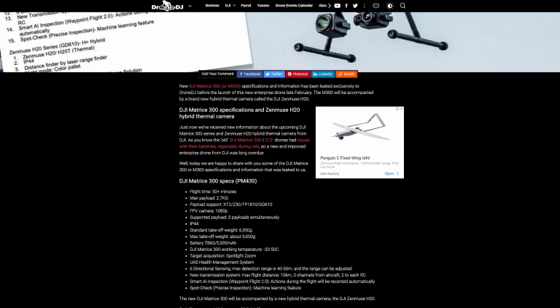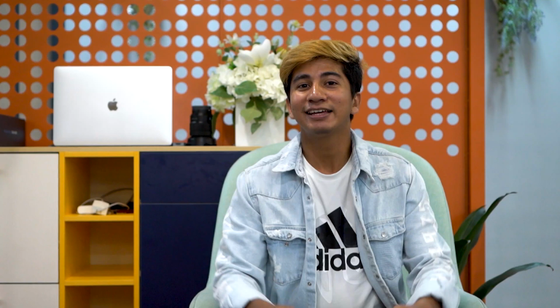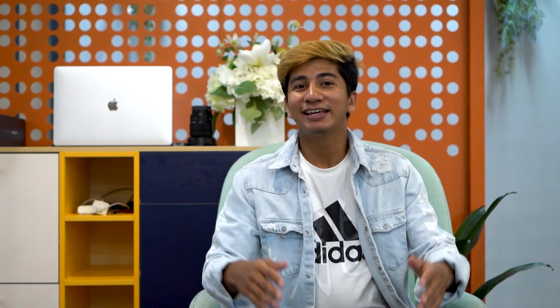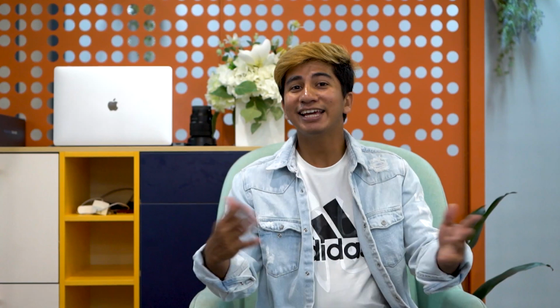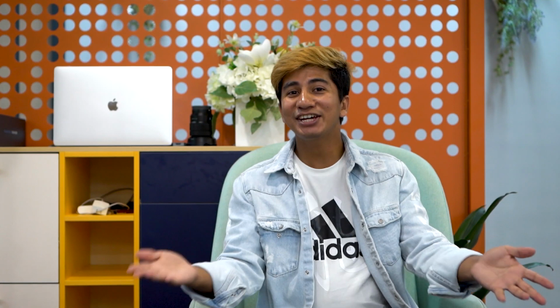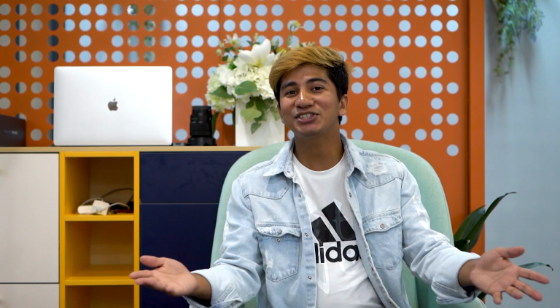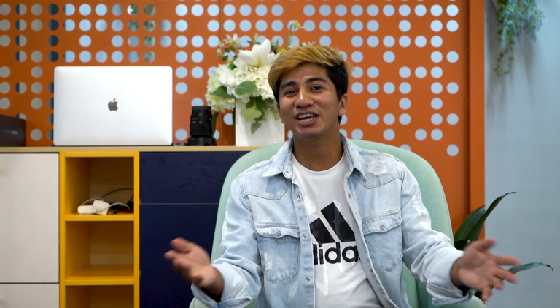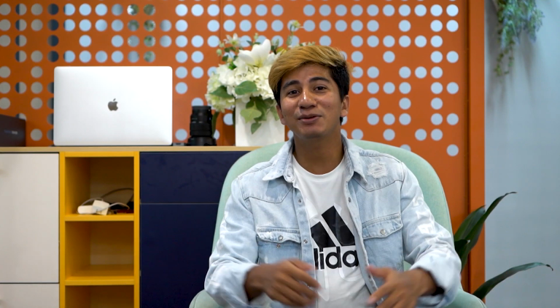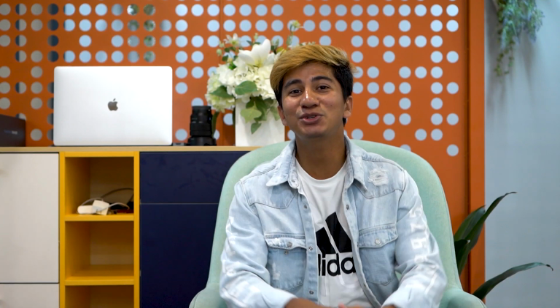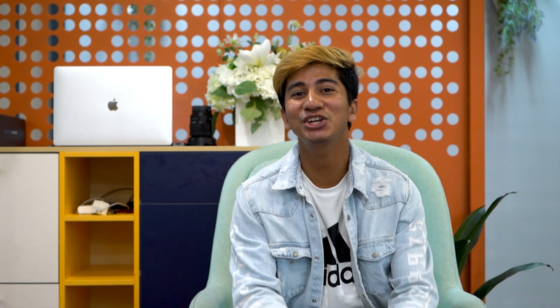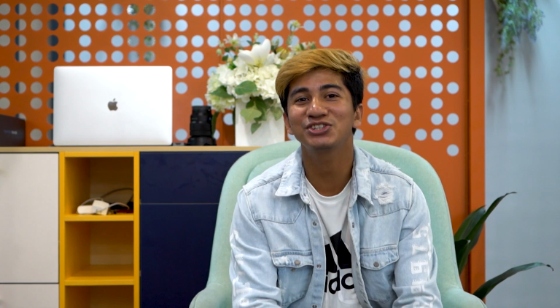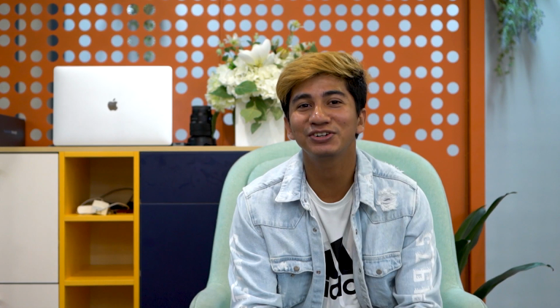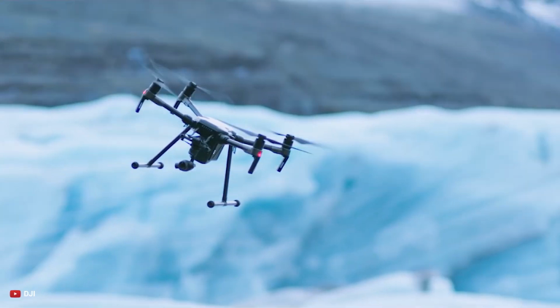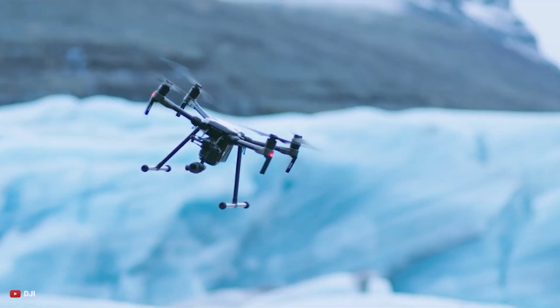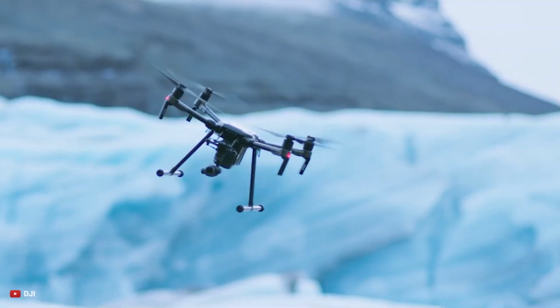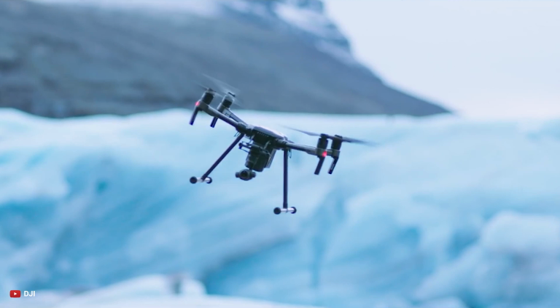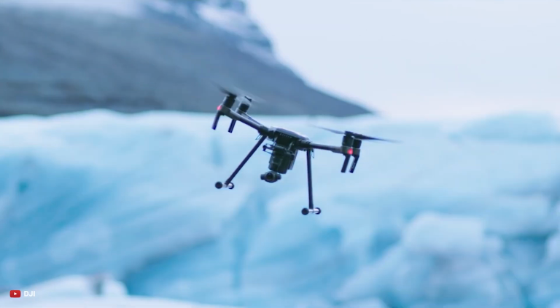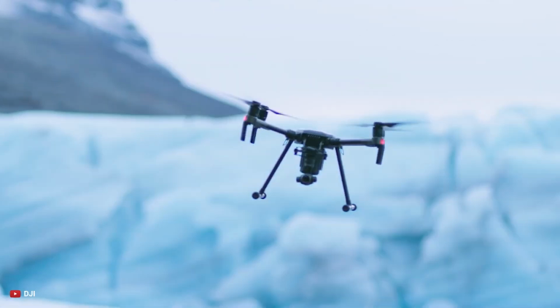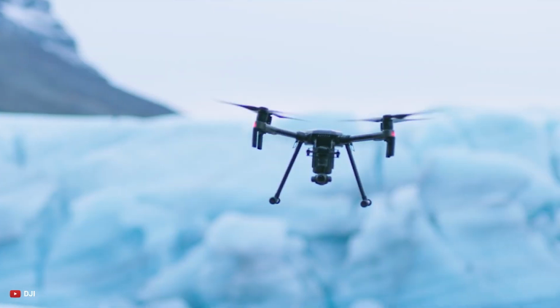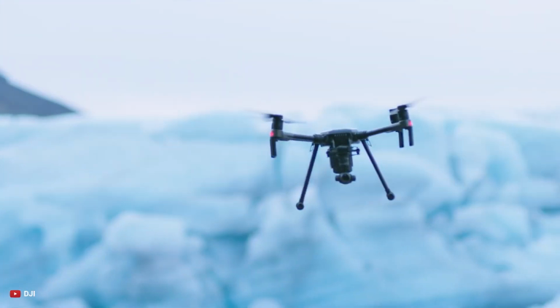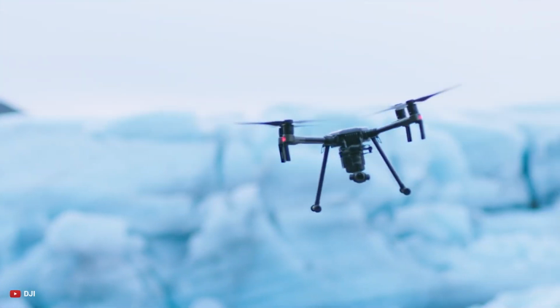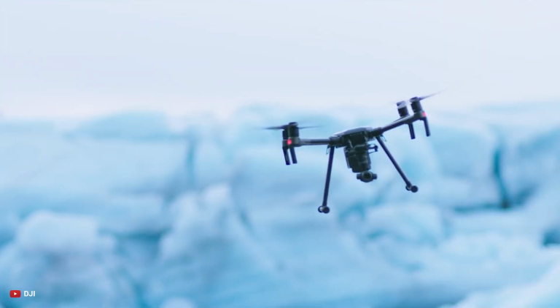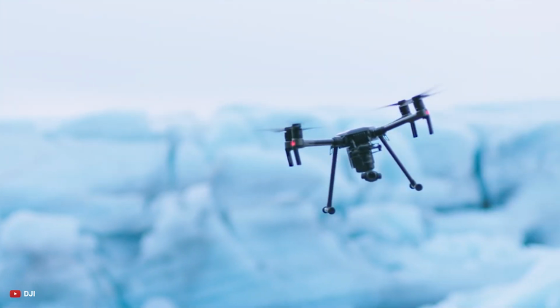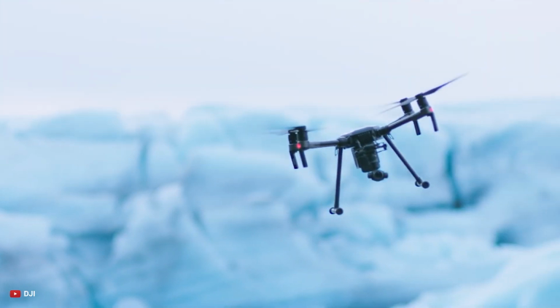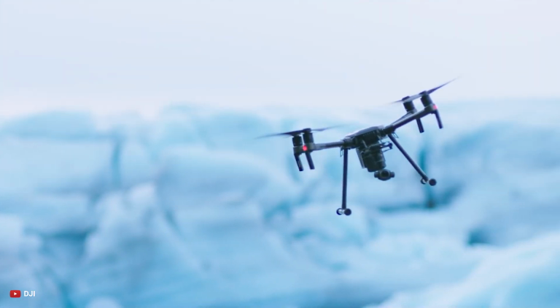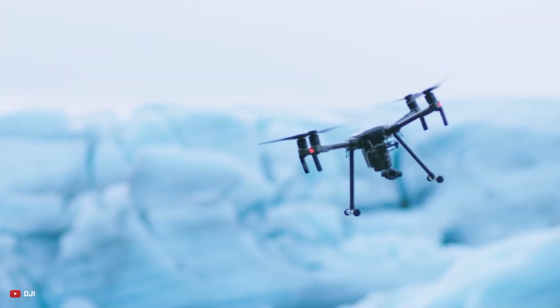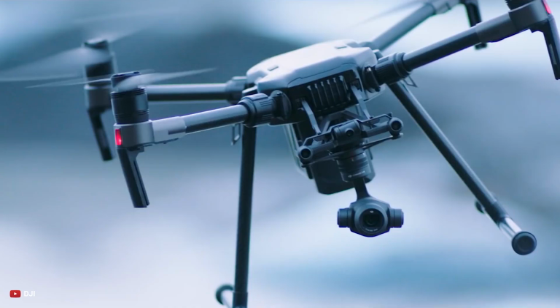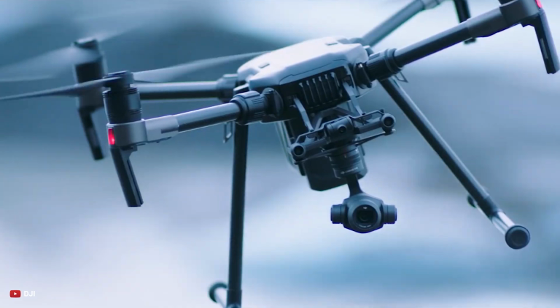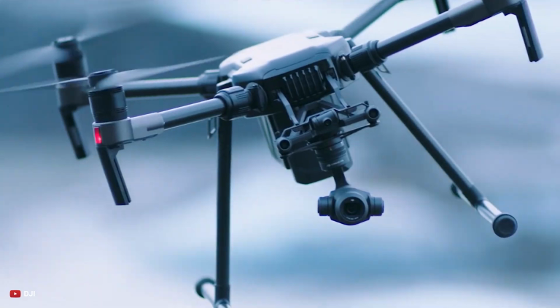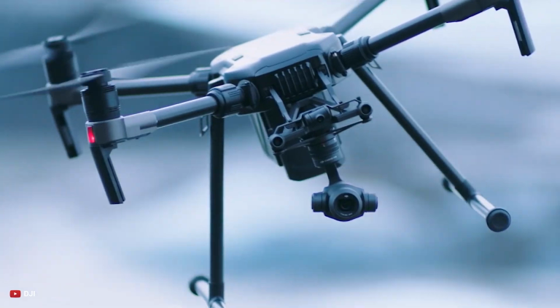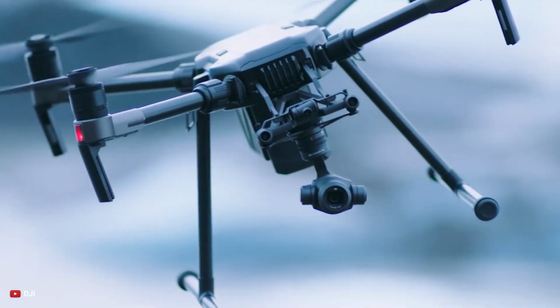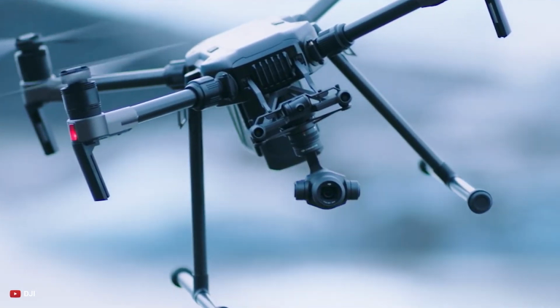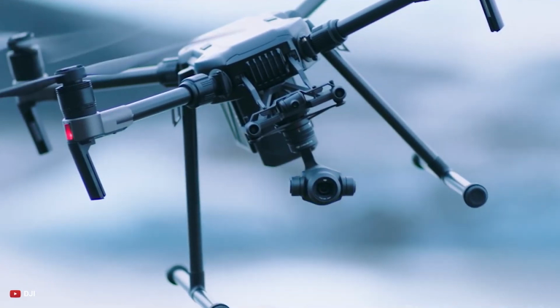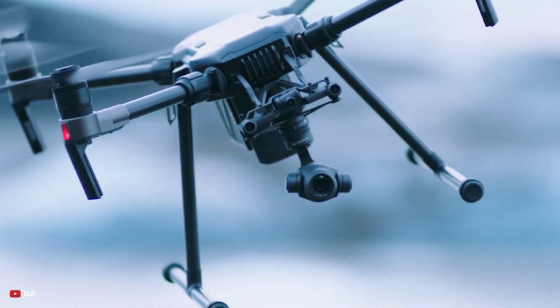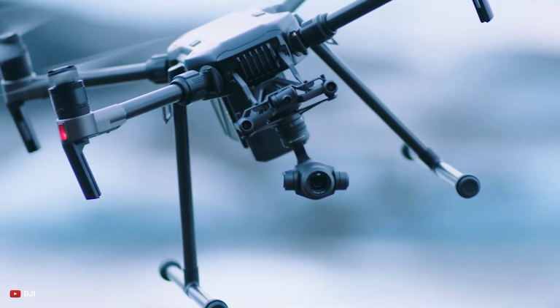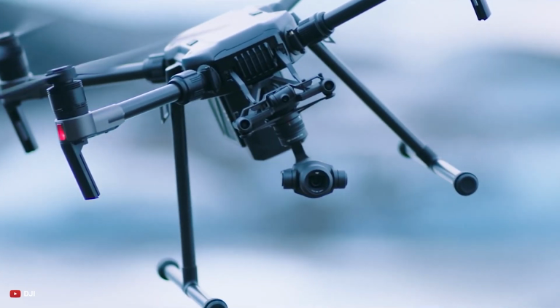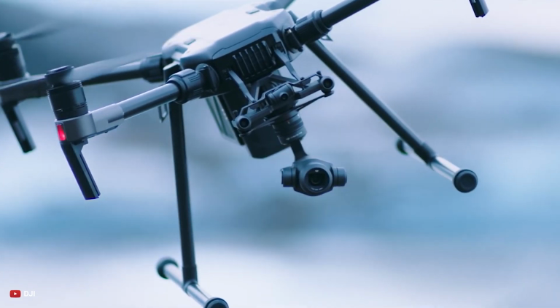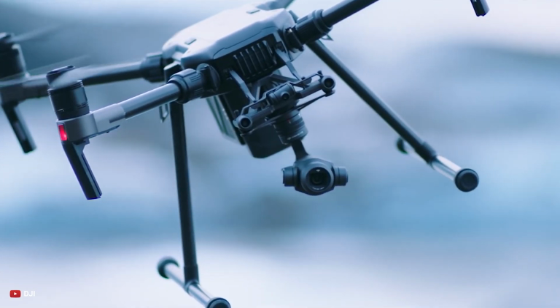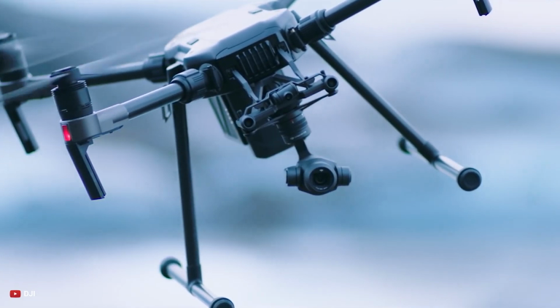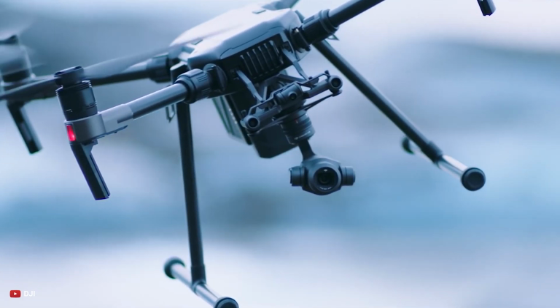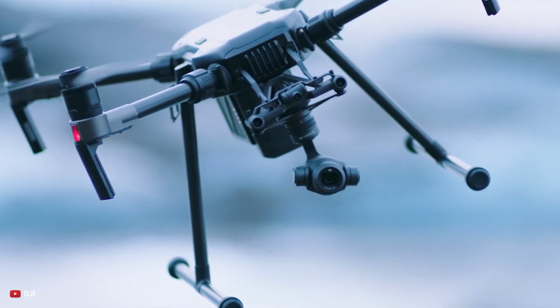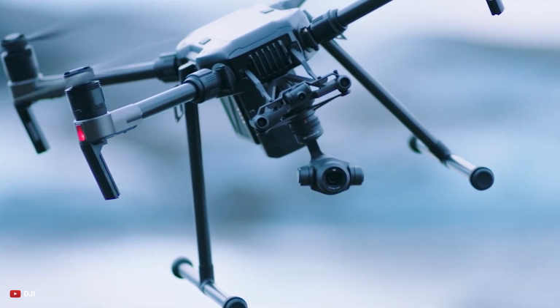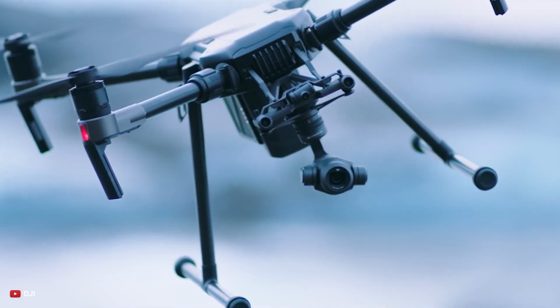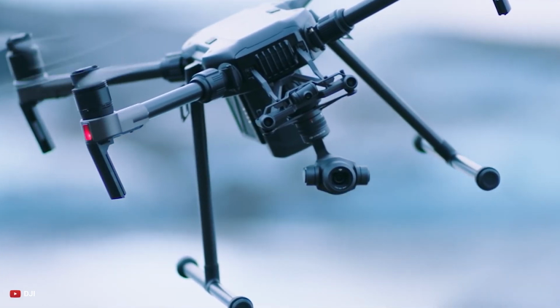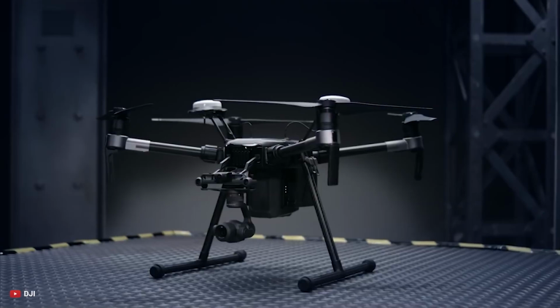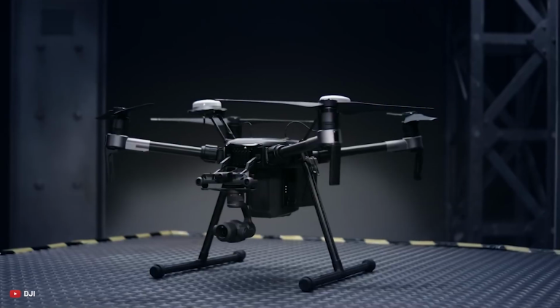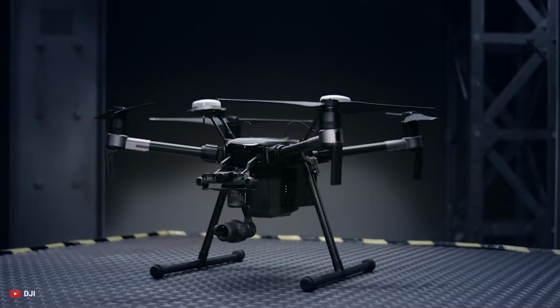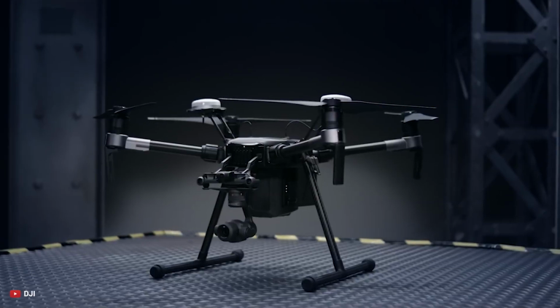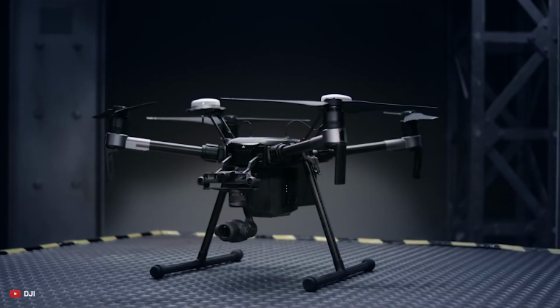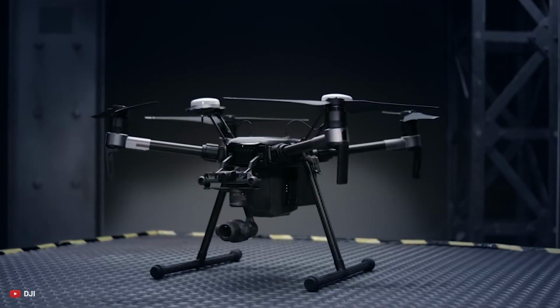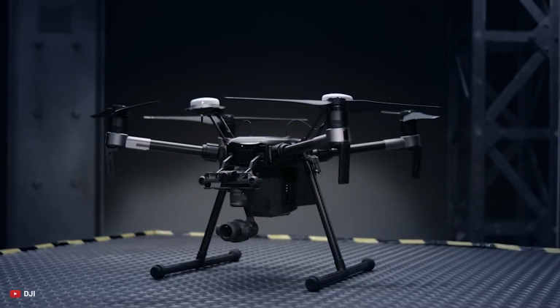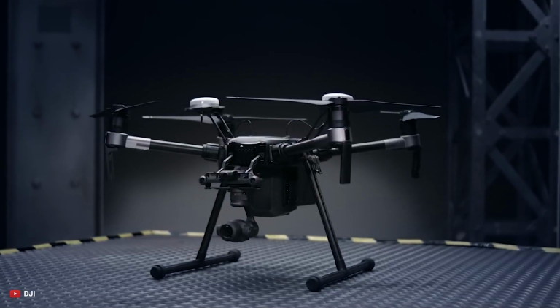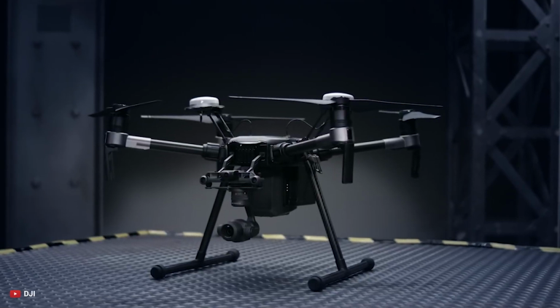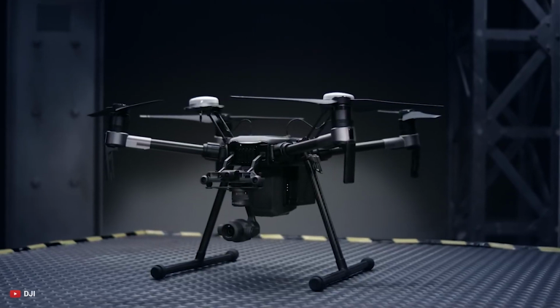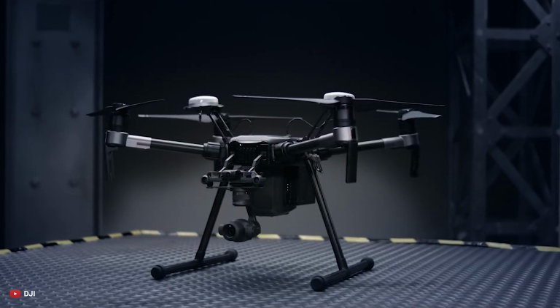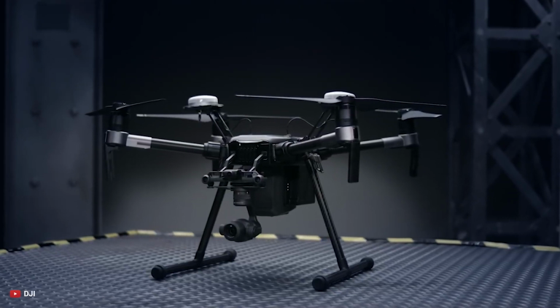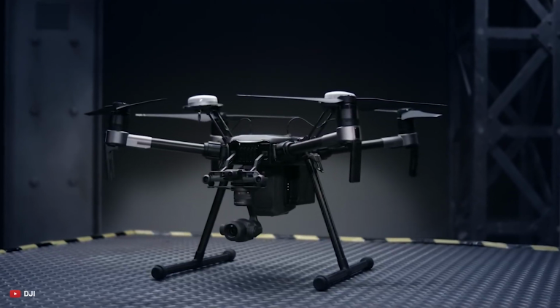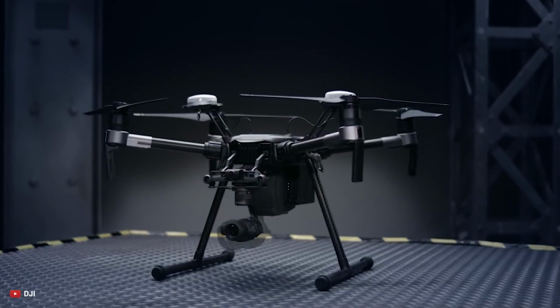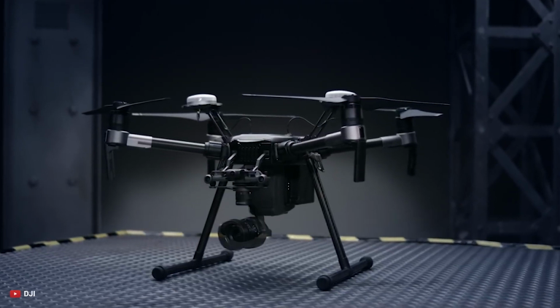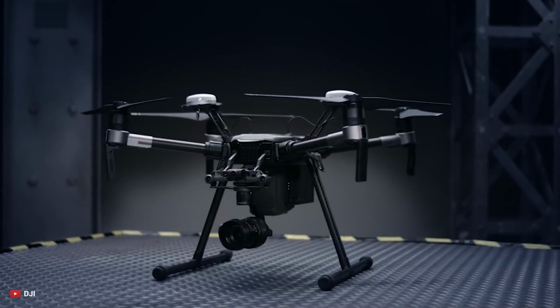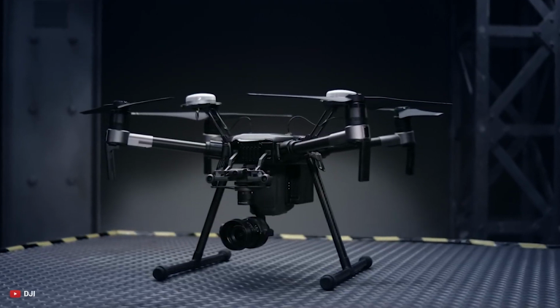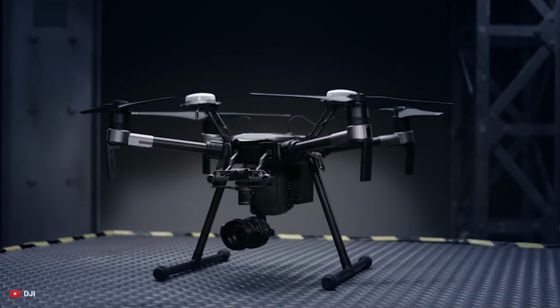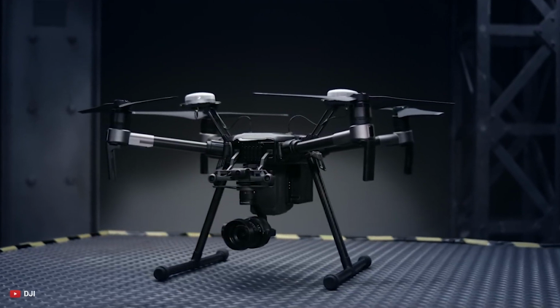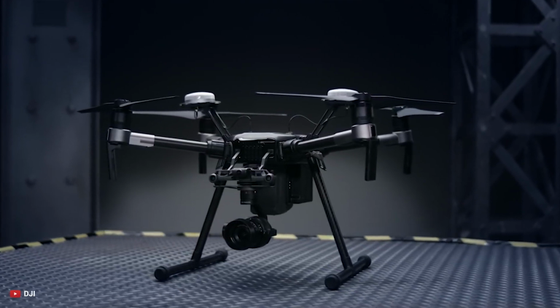Hey everyone, I'm Chaser, and in this video we'll let you know what DJI is expected to bring in the Matrice 300.